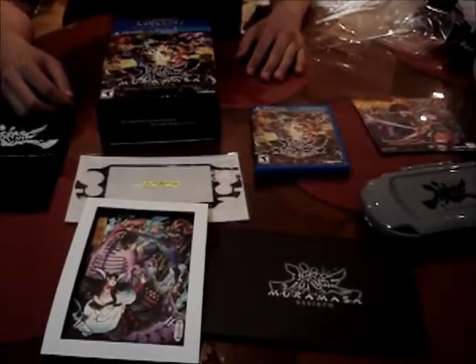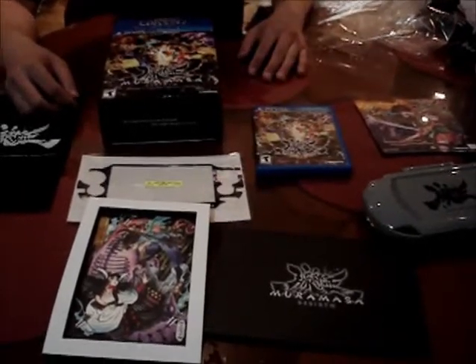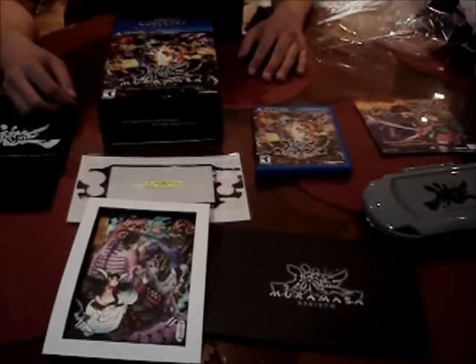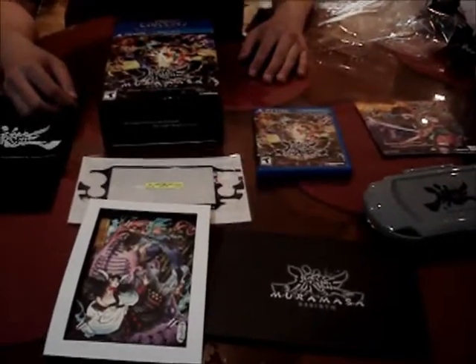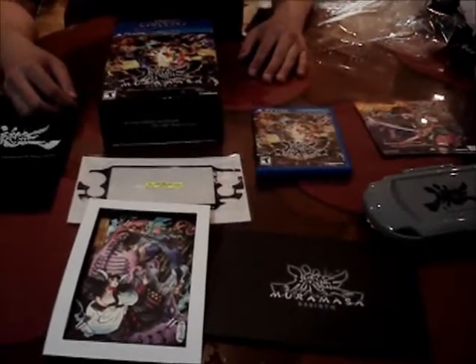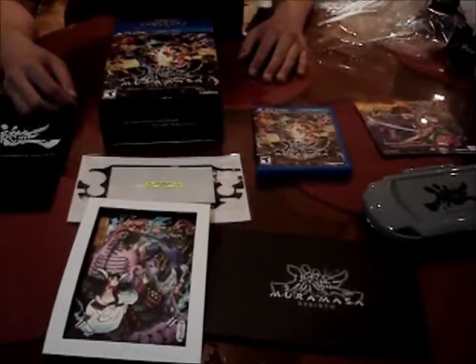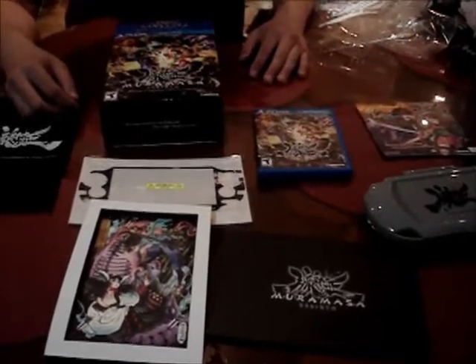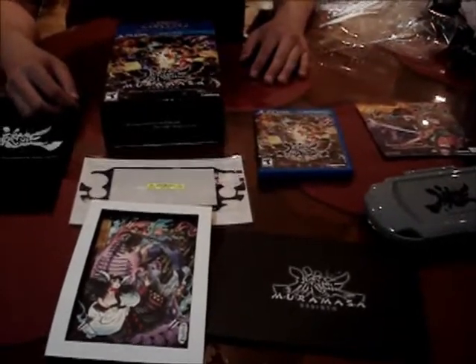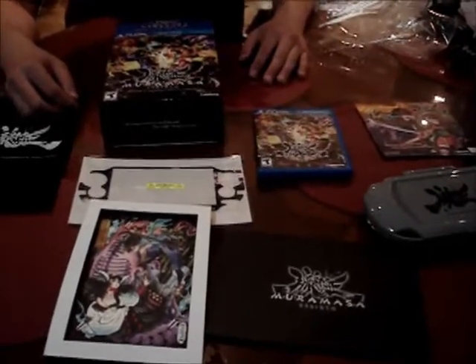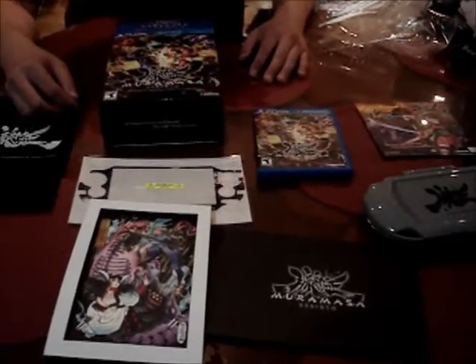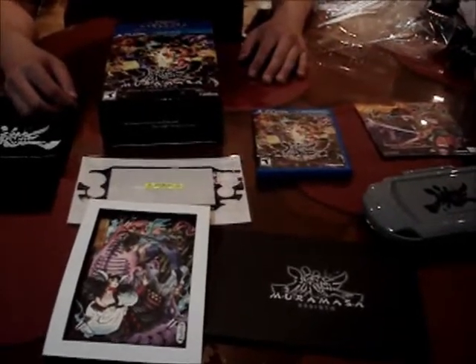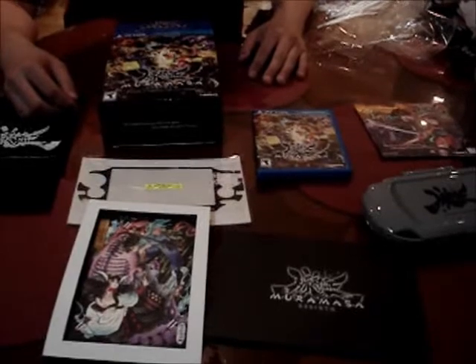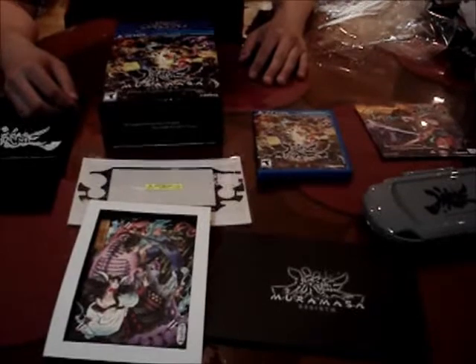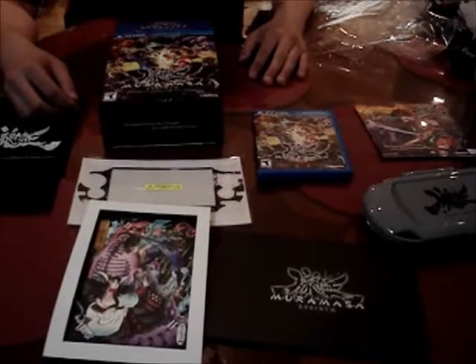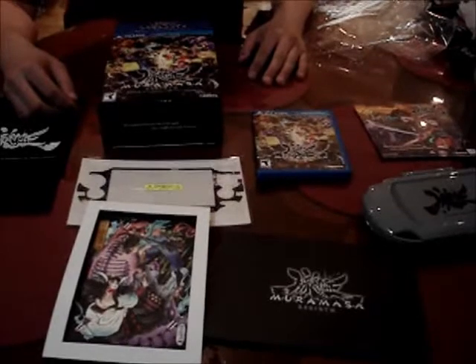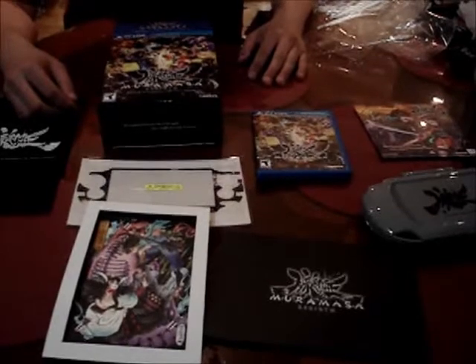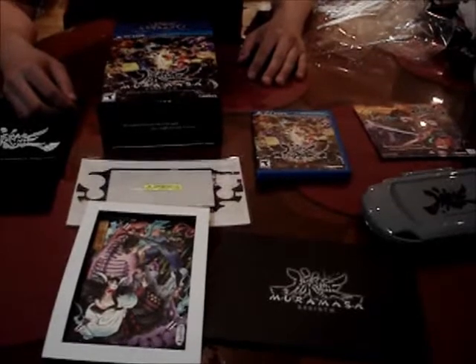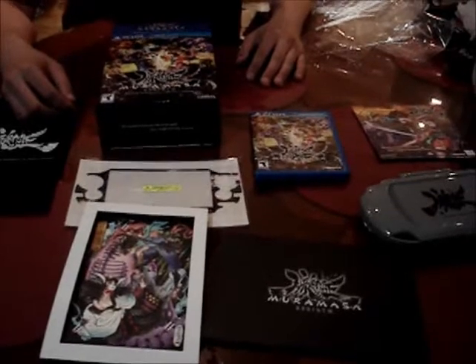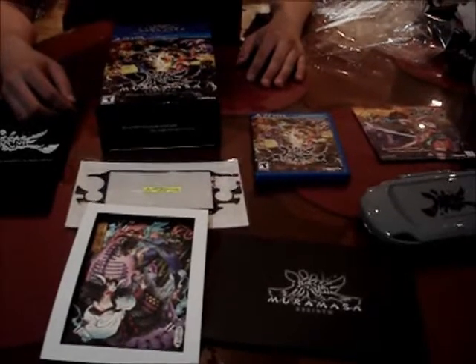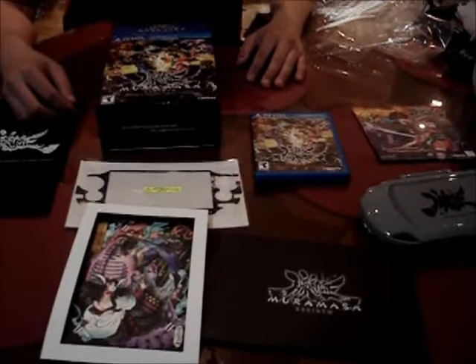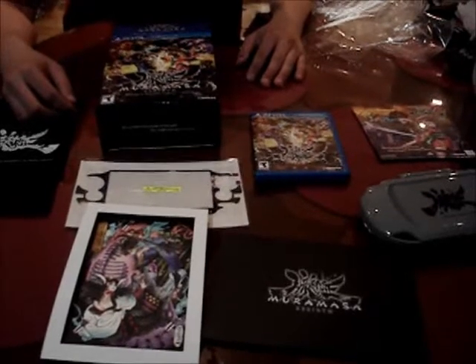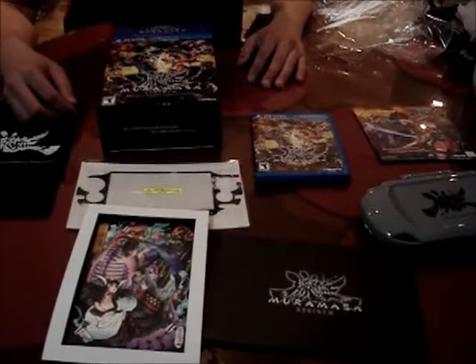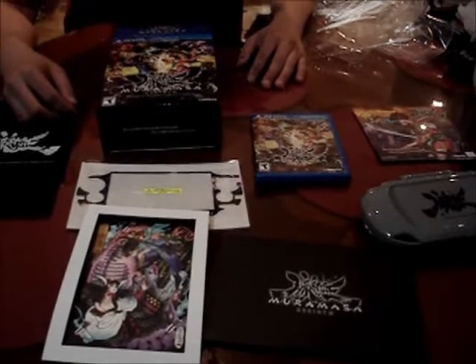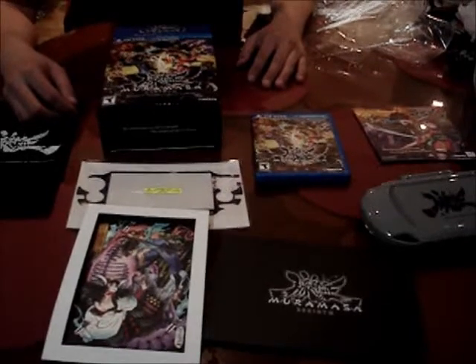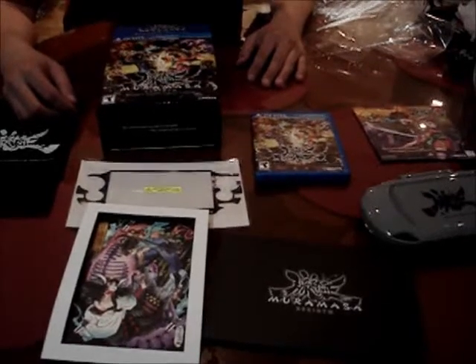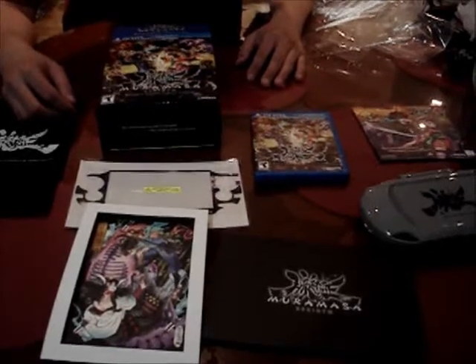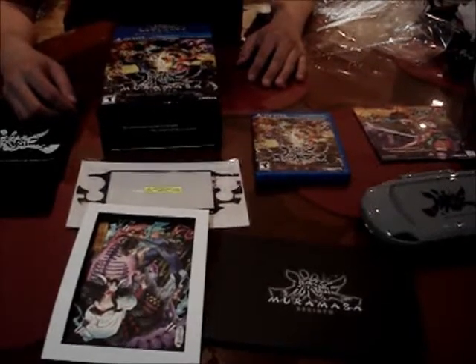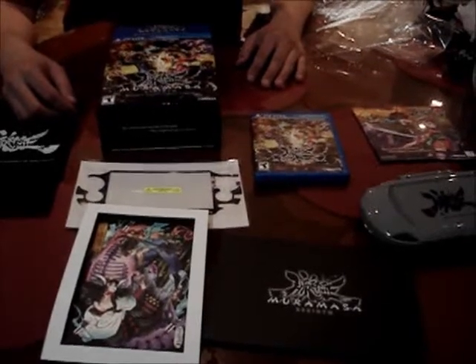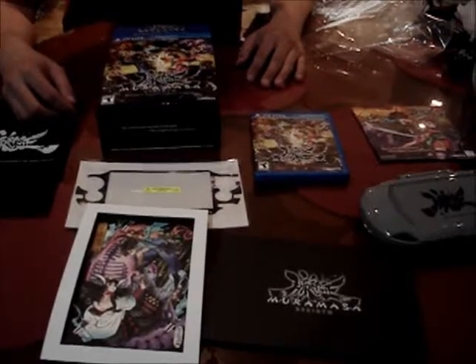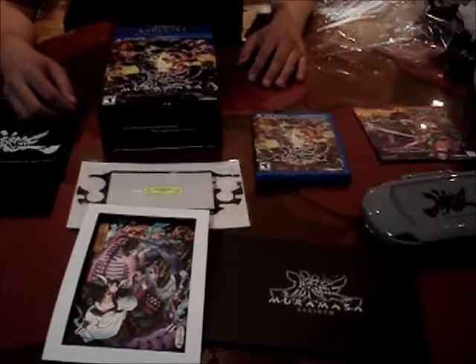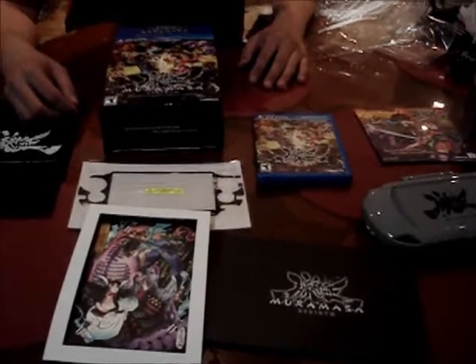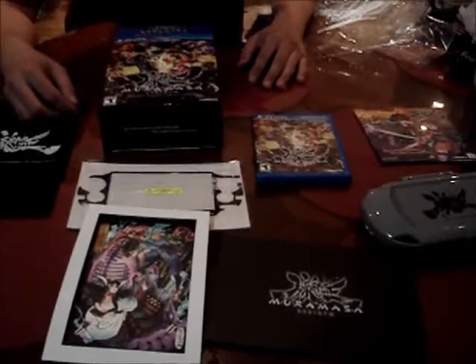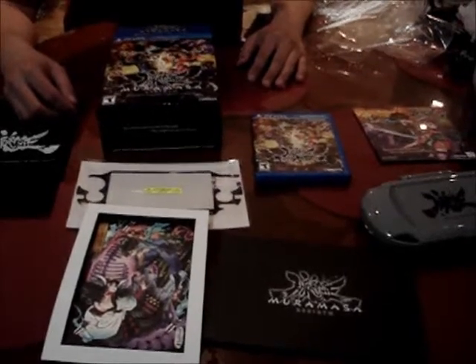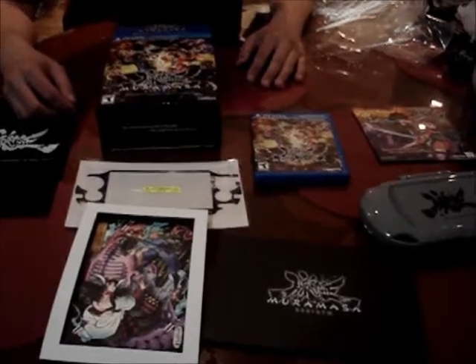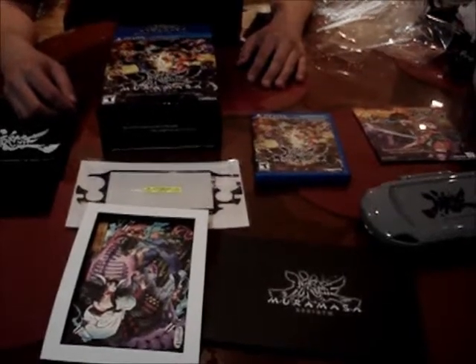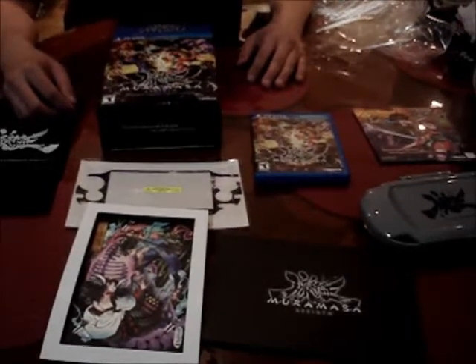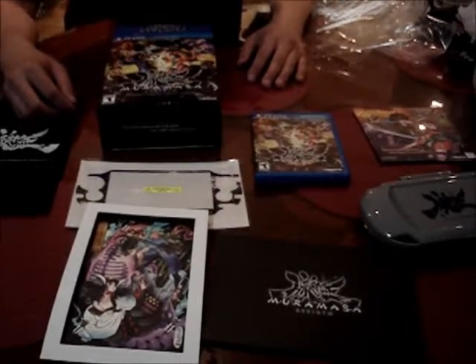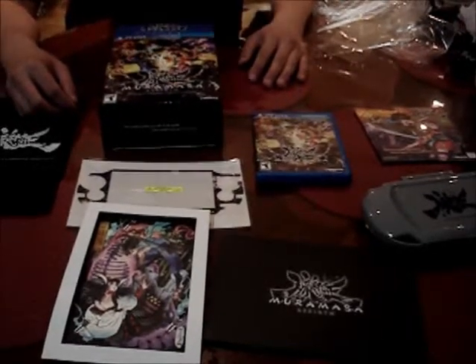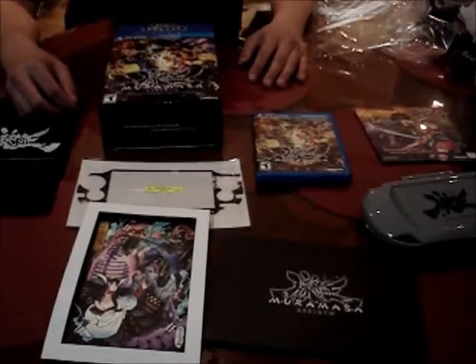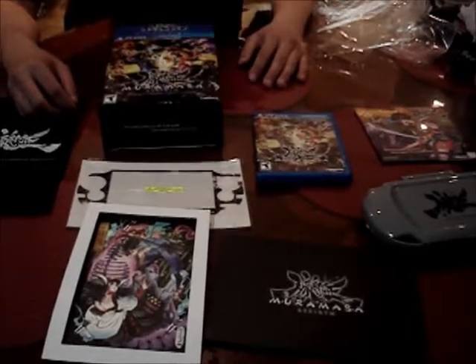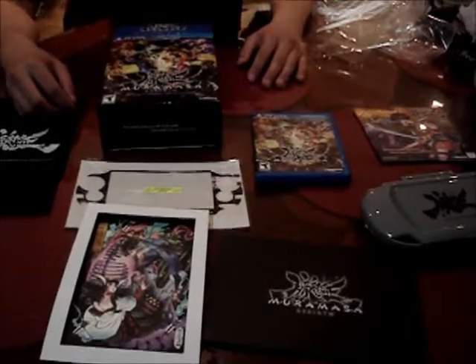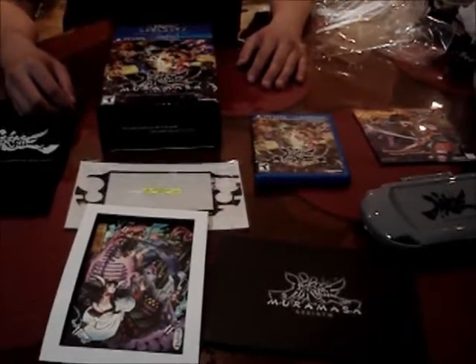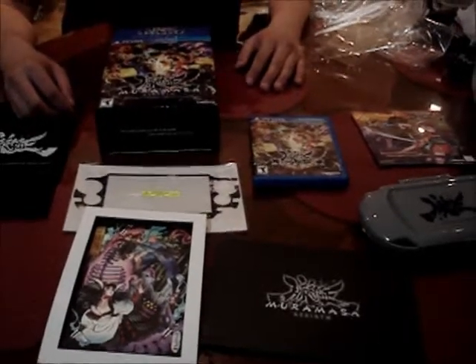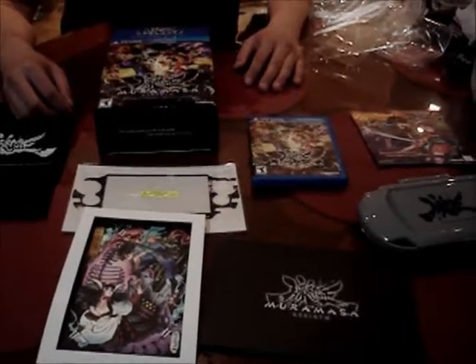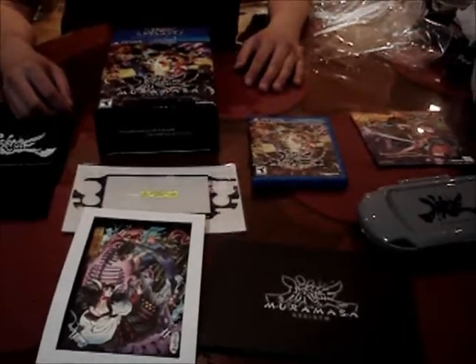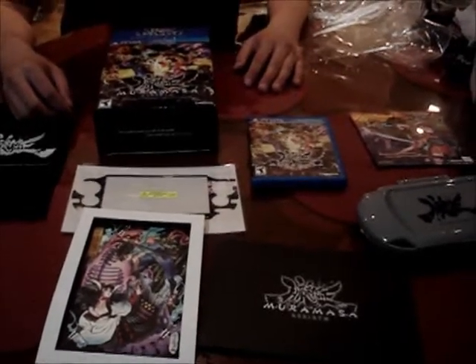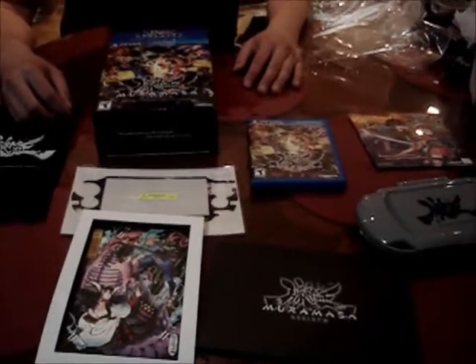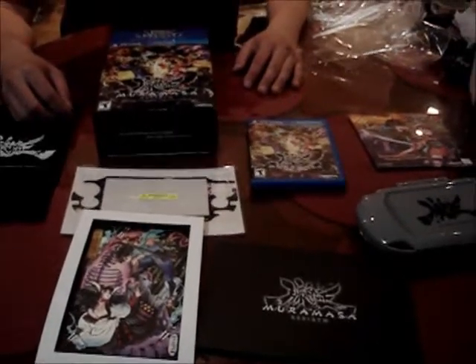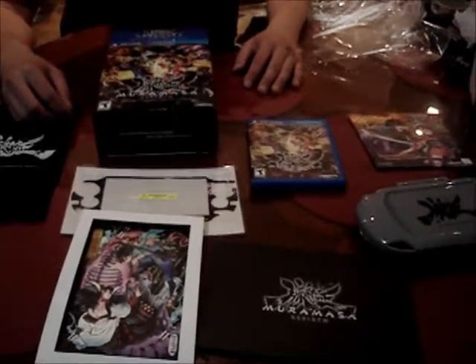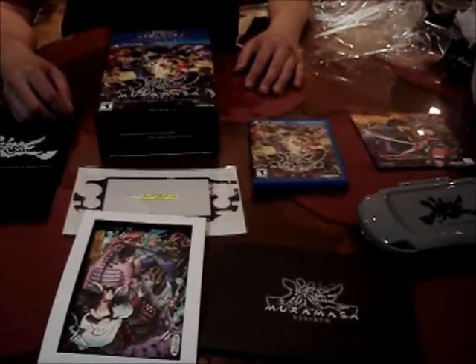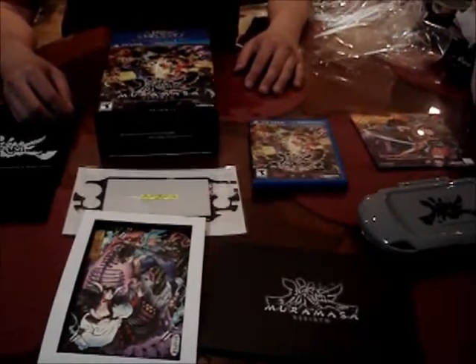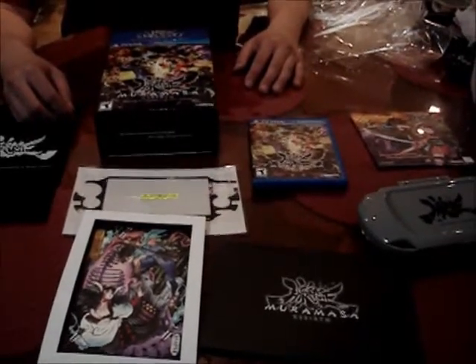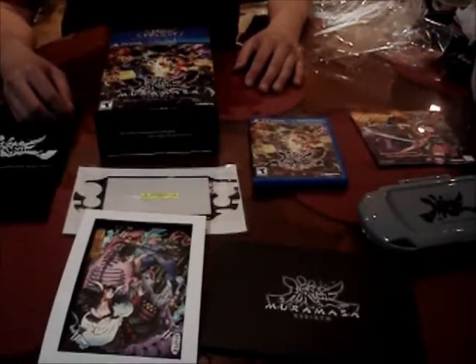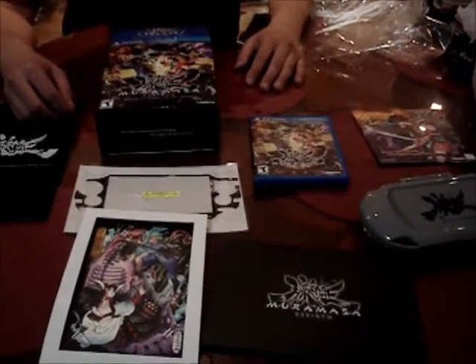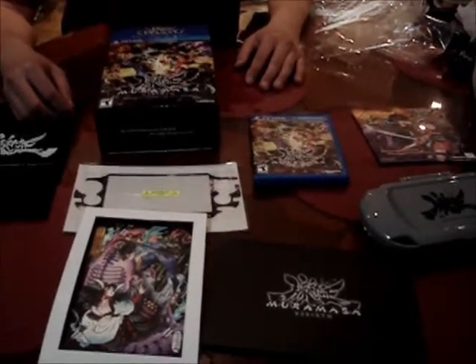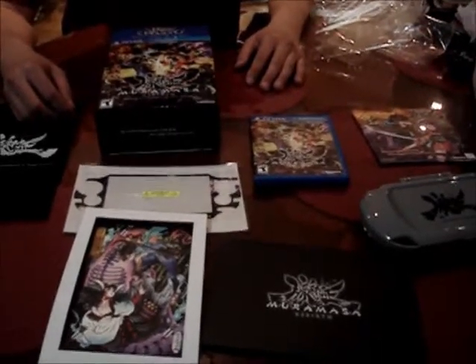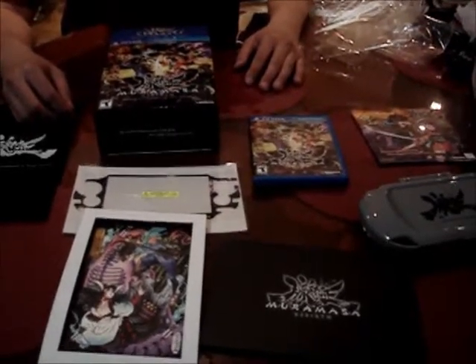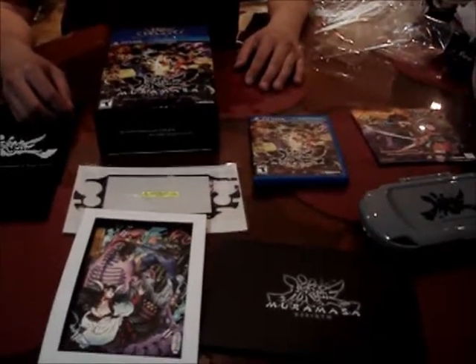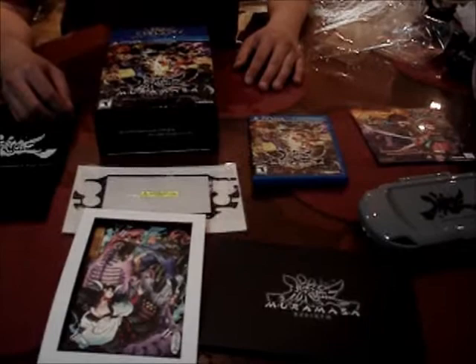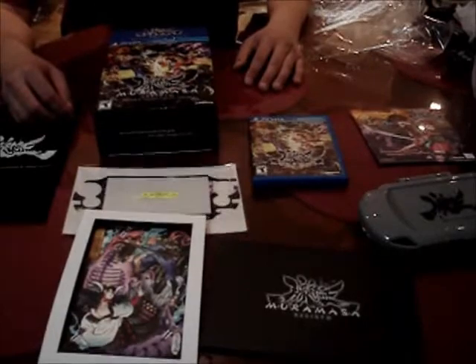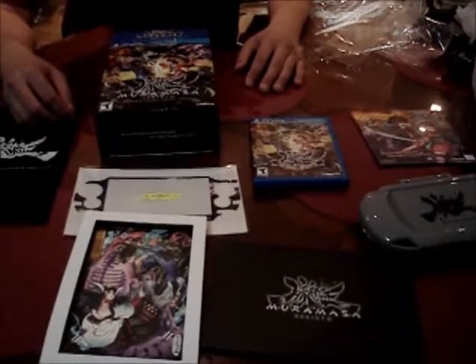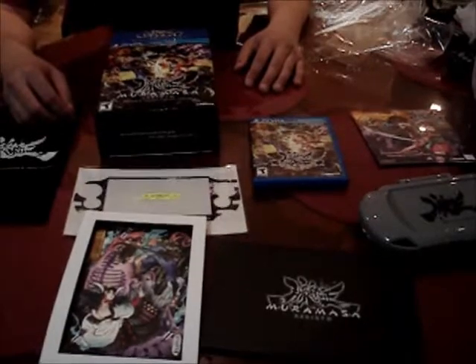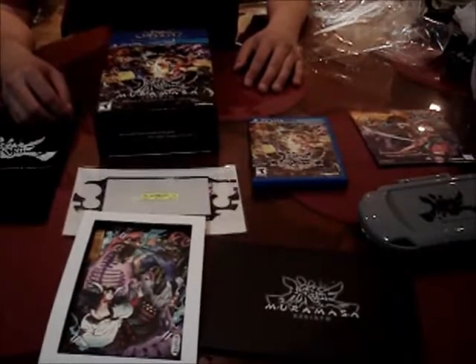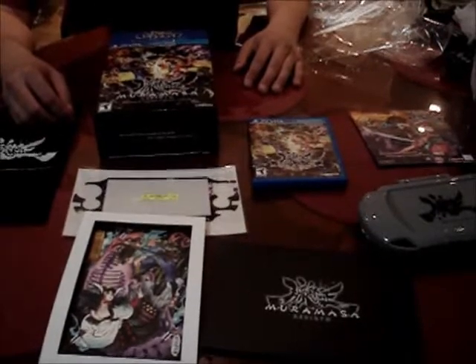We'll see you guys next time, whatever we're unboxing next — which is probably Tales of Eternia Limited Edition. Alright, see you guys then.